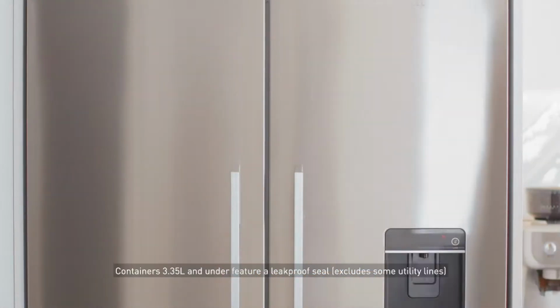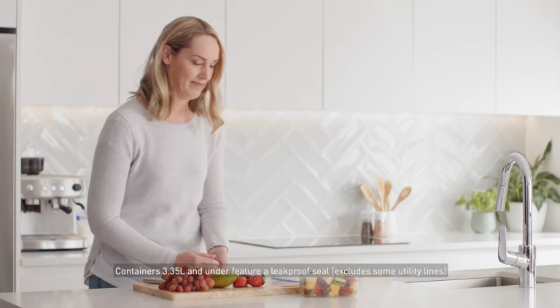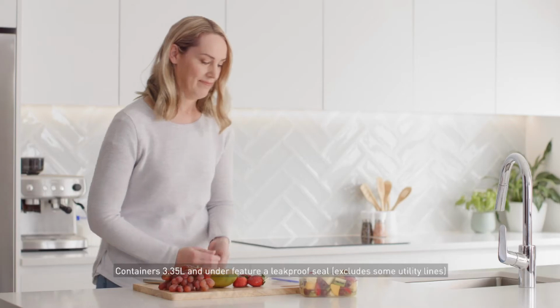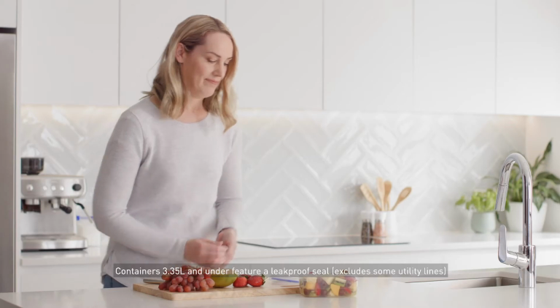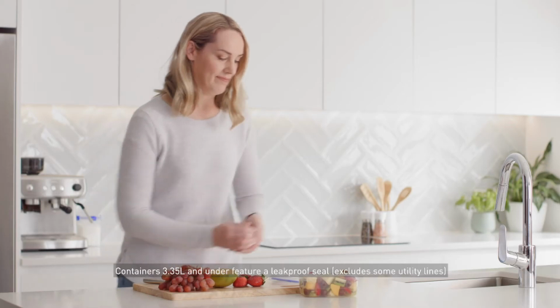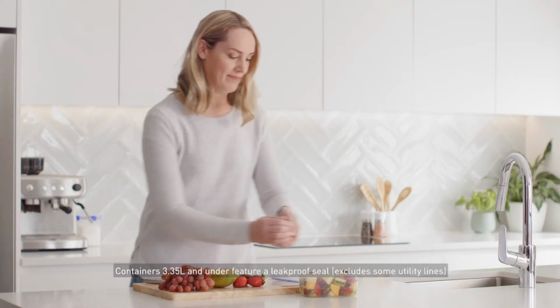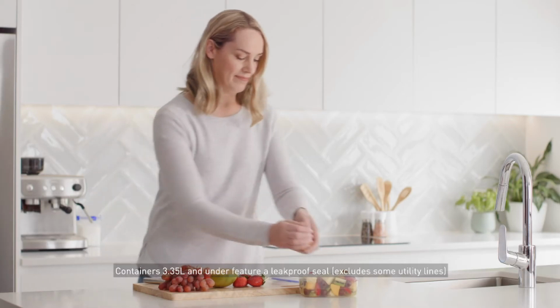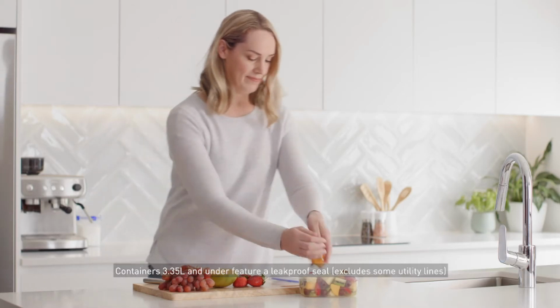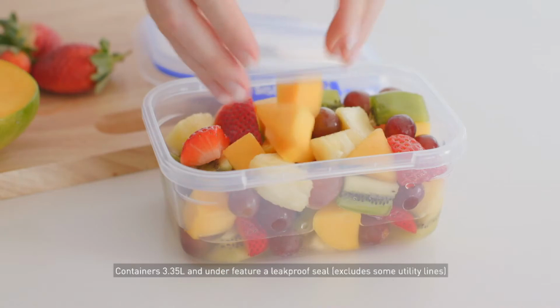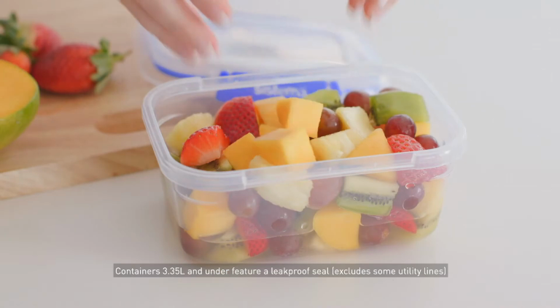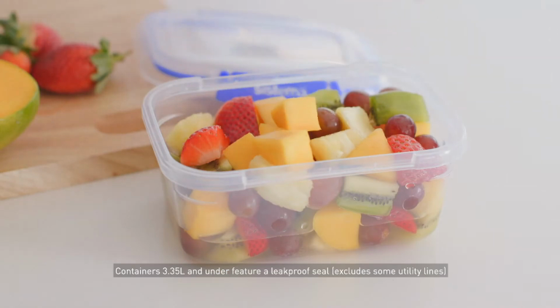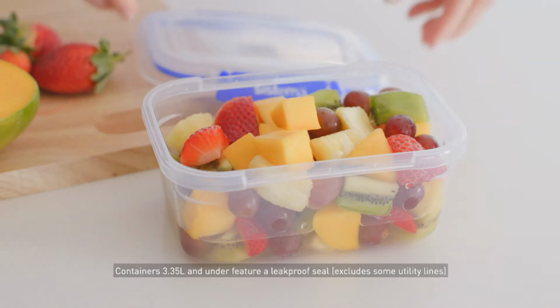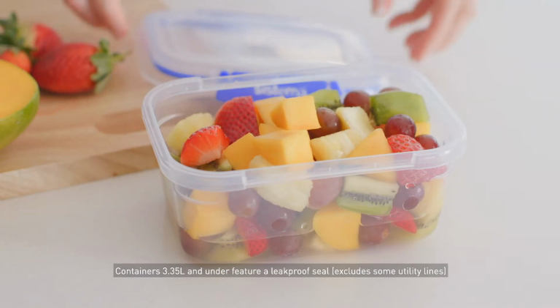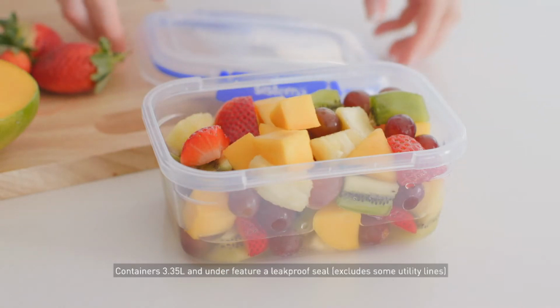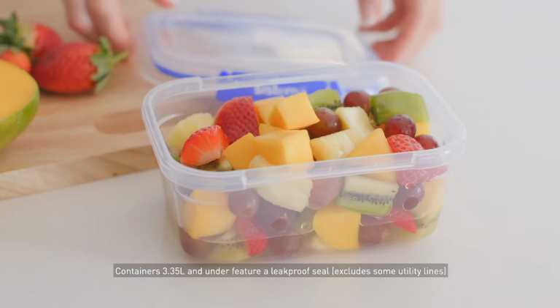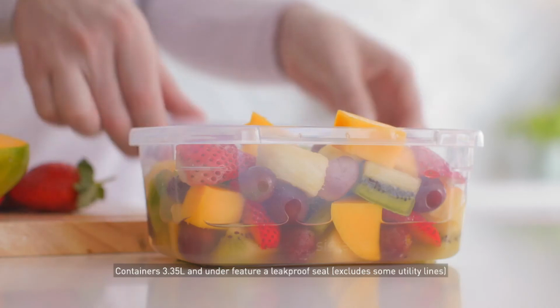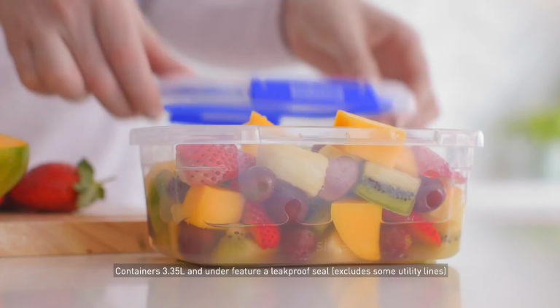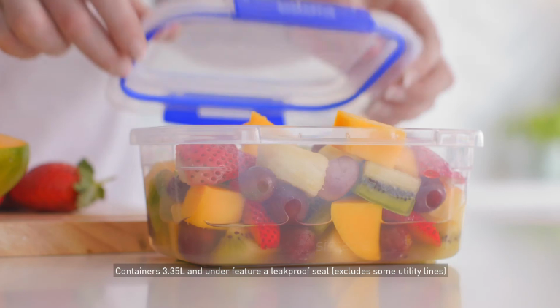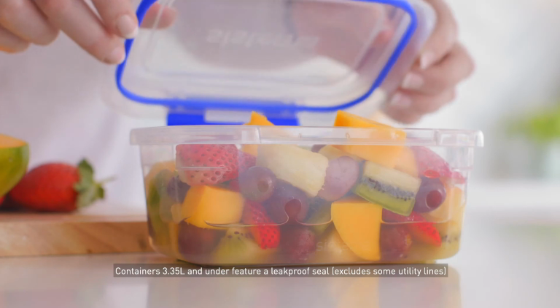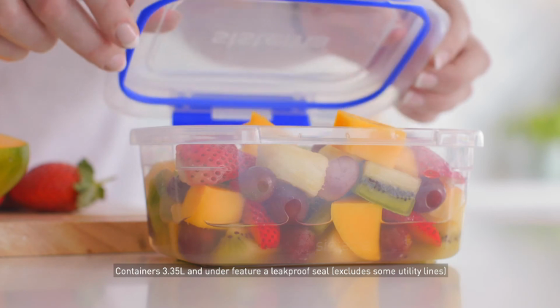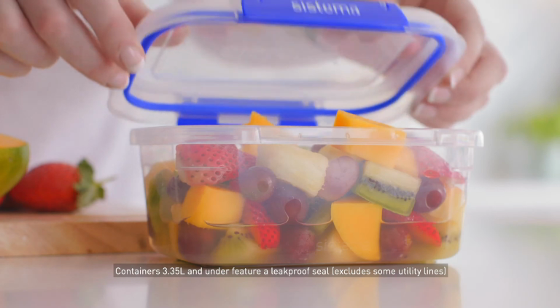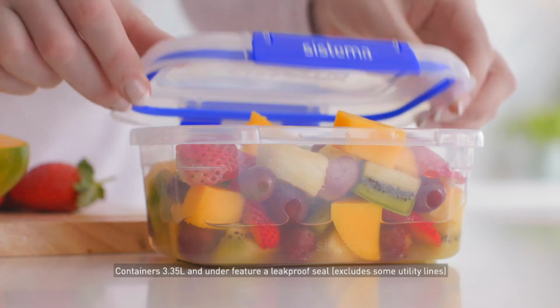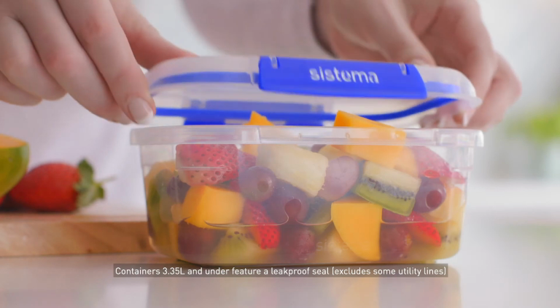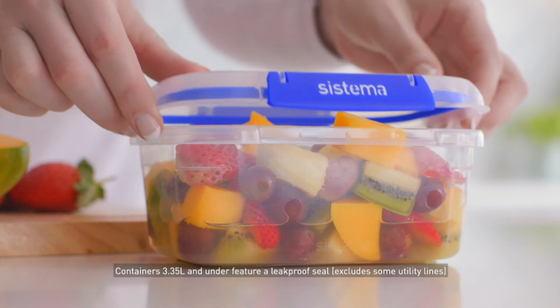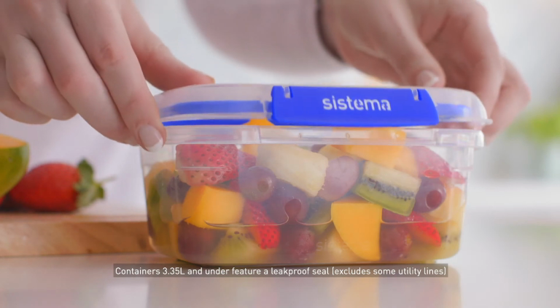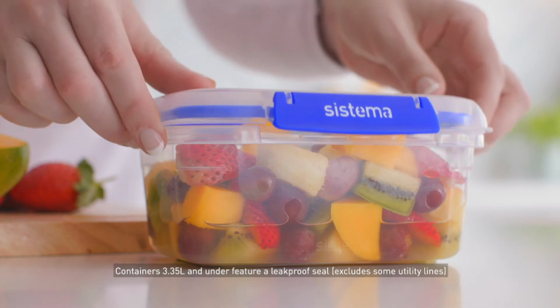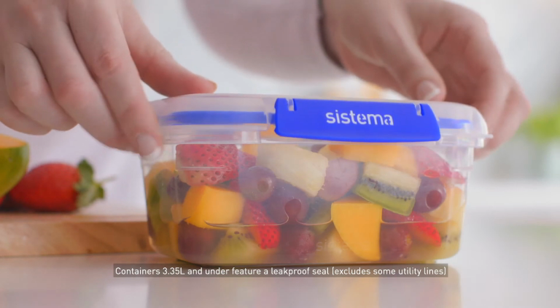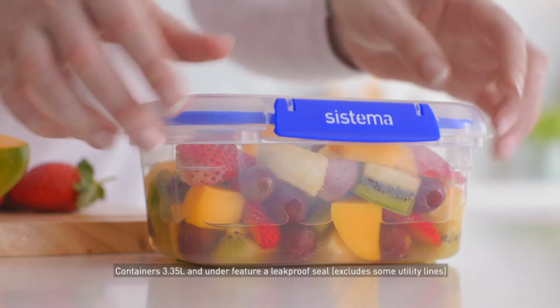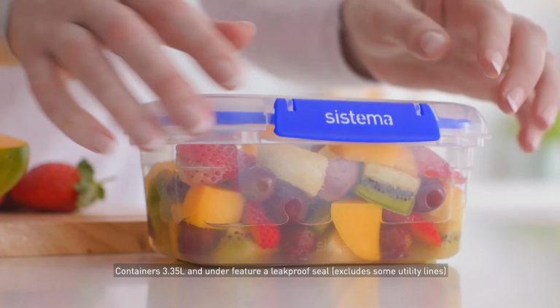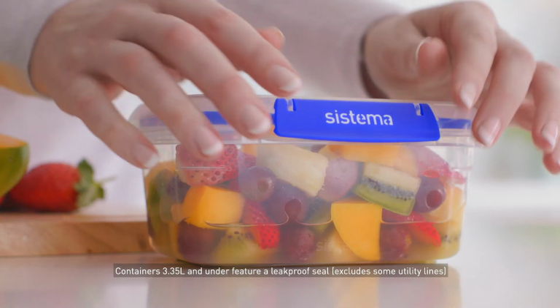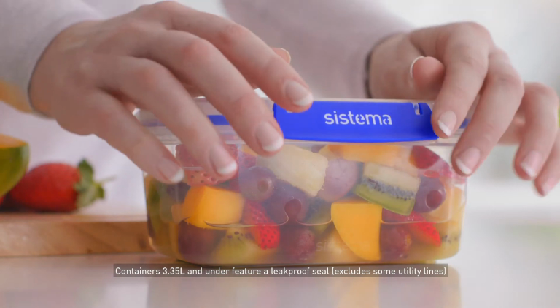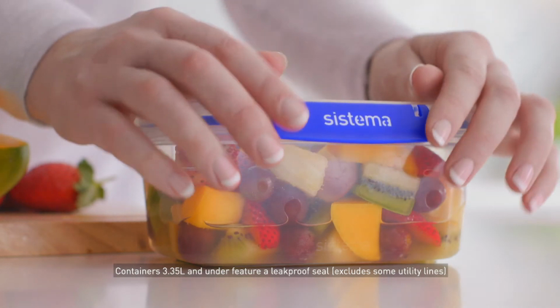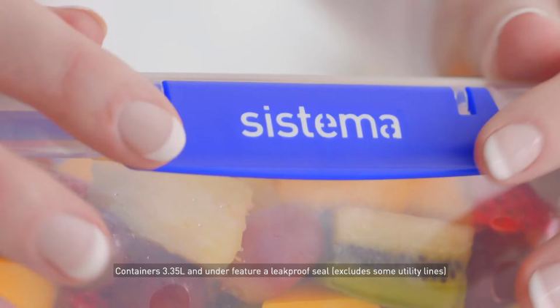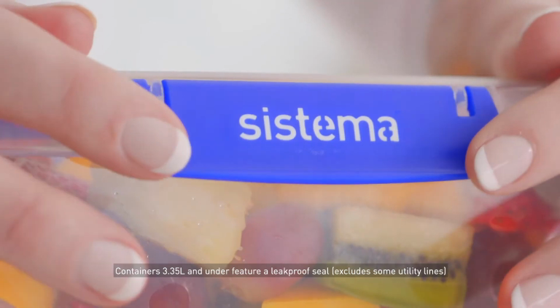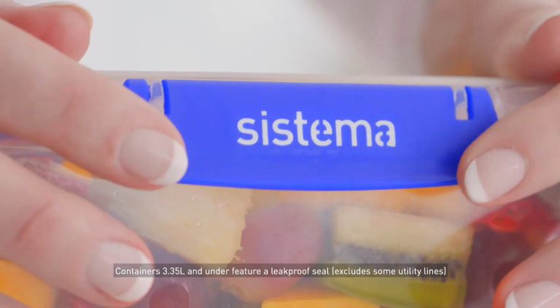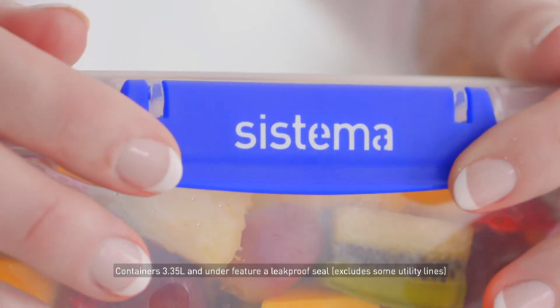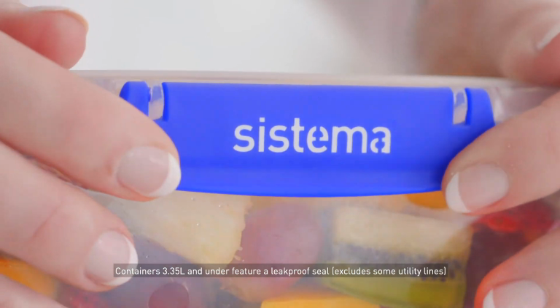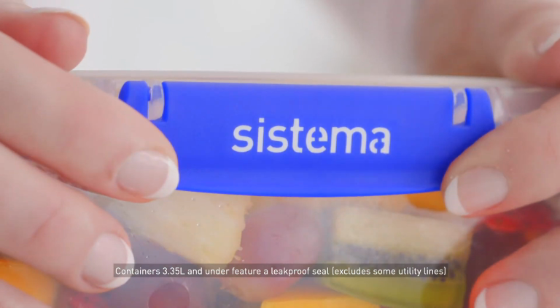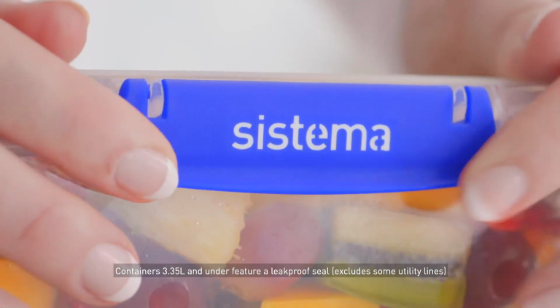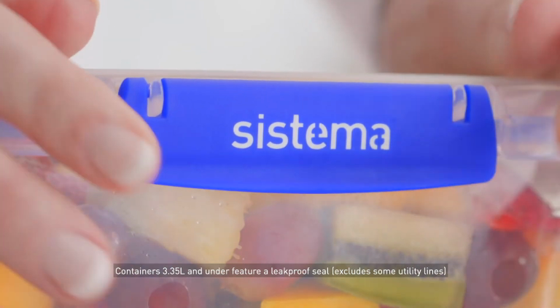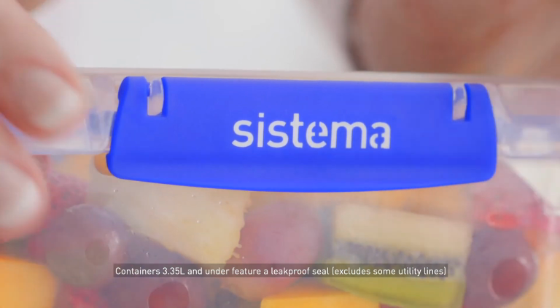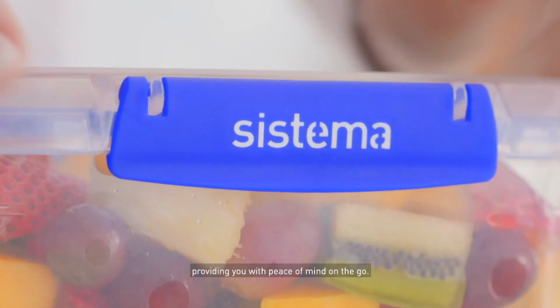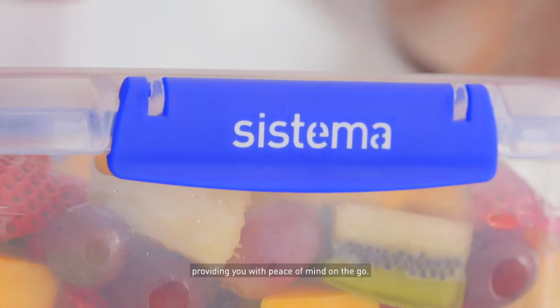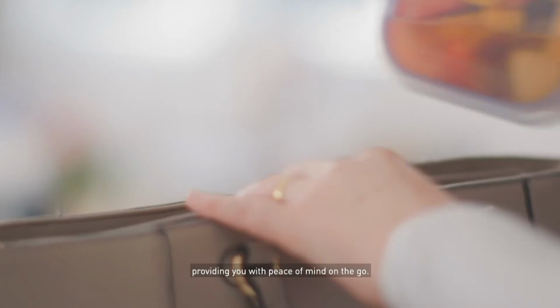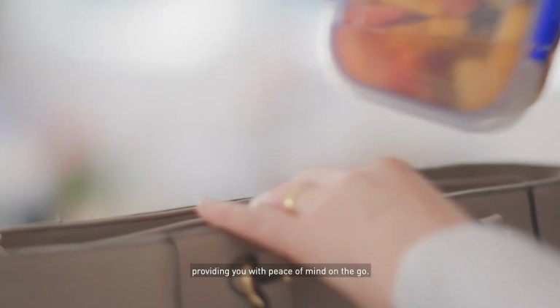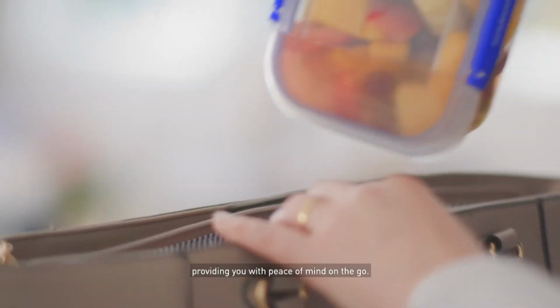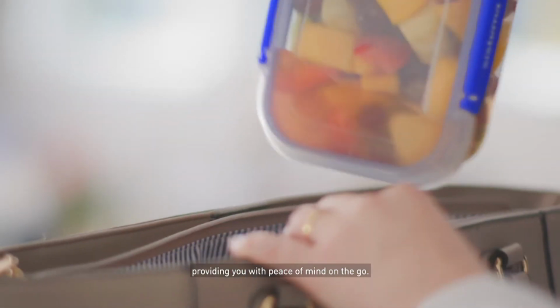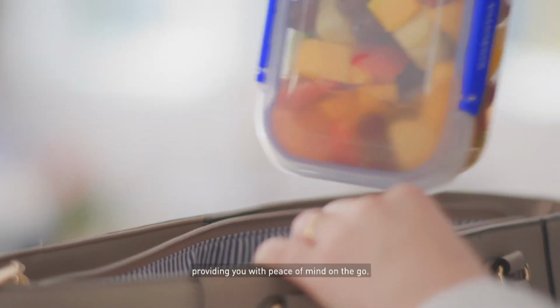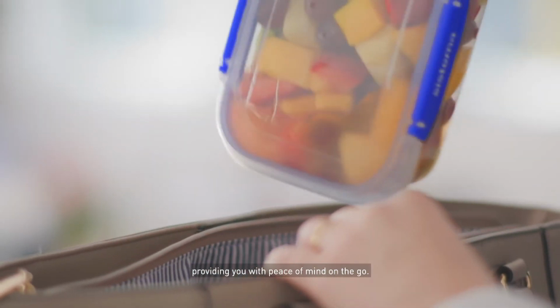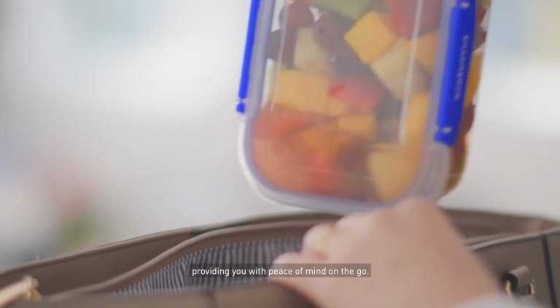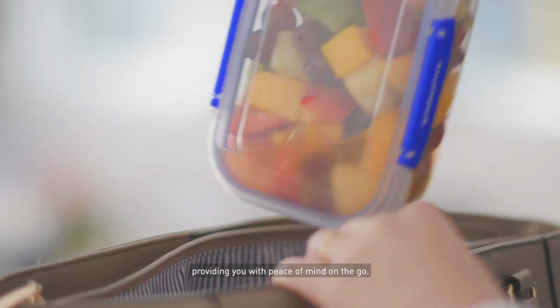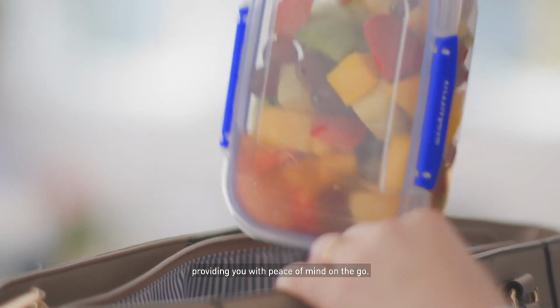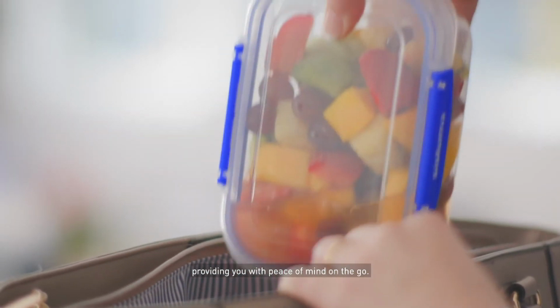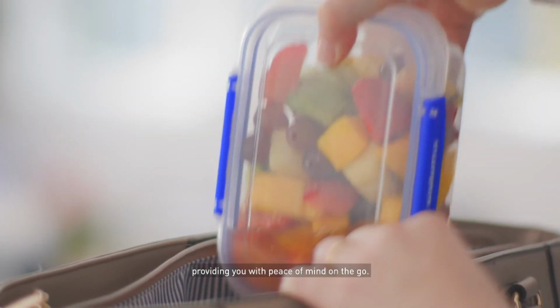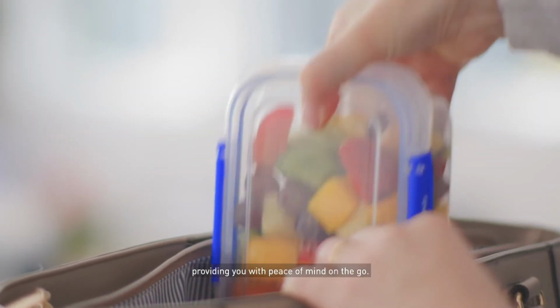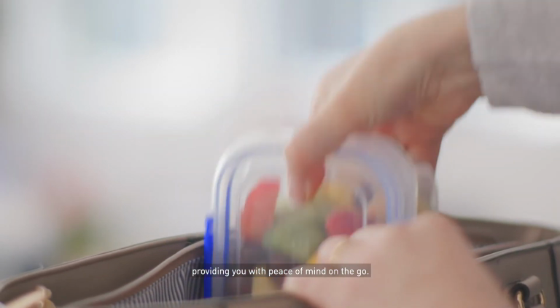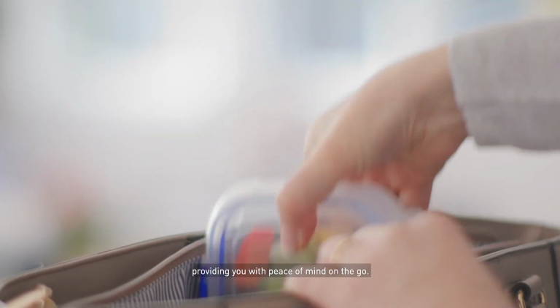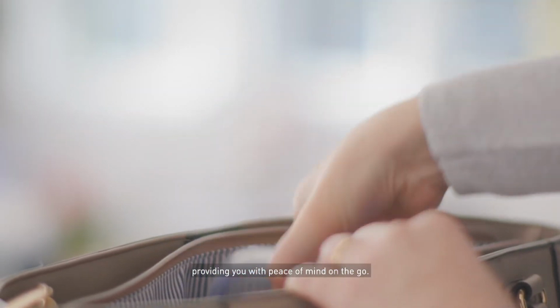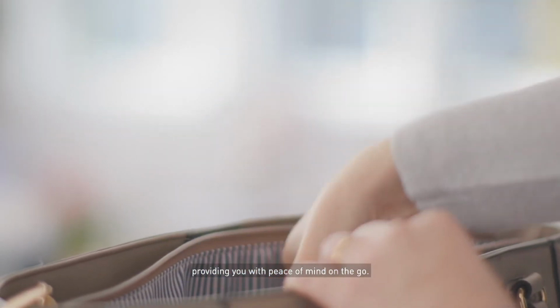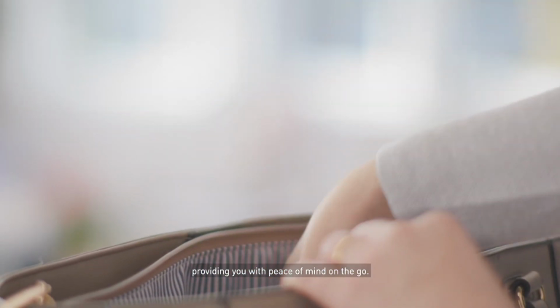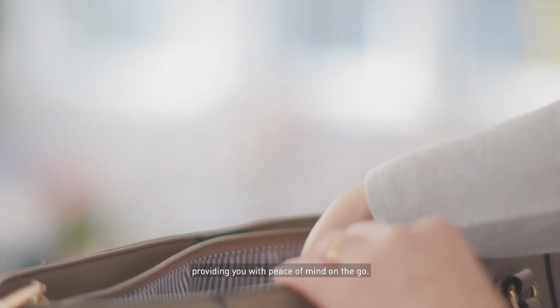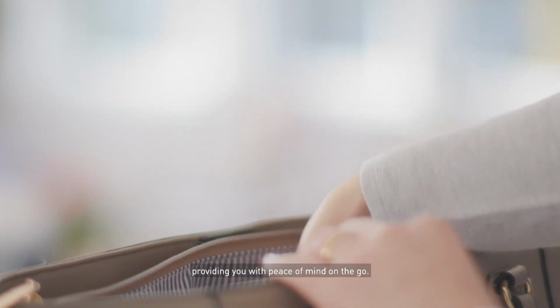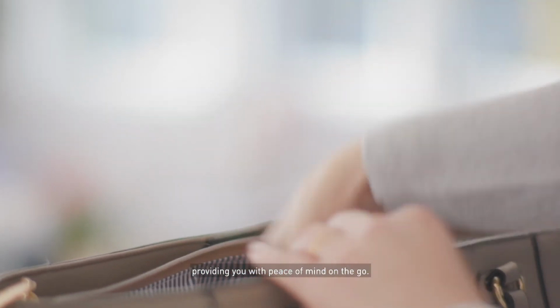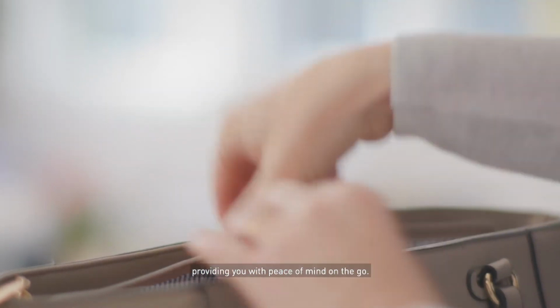Containers 3.35 litres and under feature a leak-proof seal, providing you with peace of mind on the go.